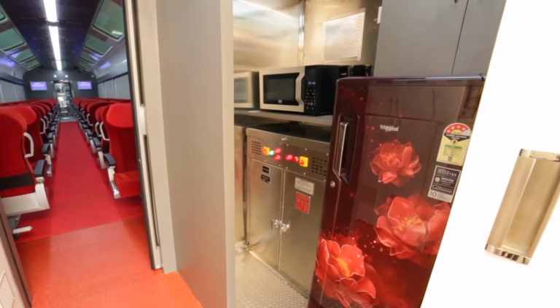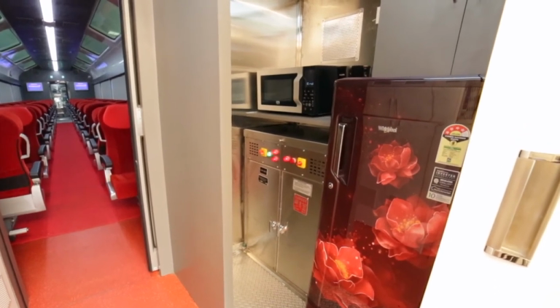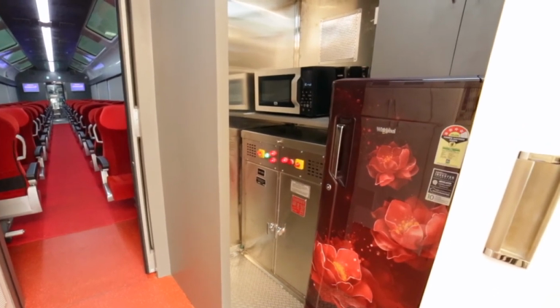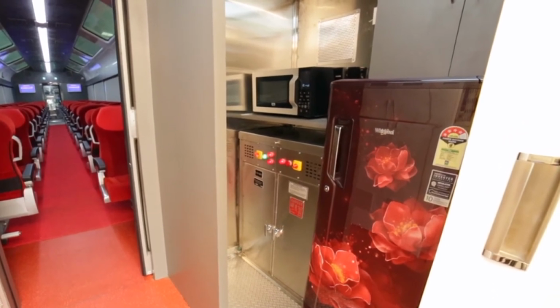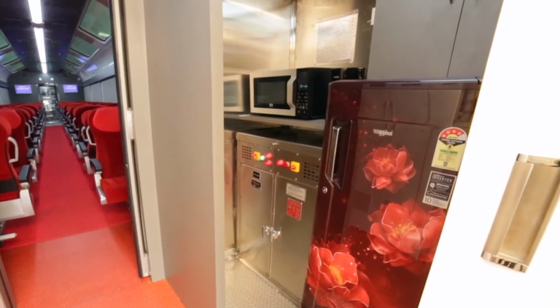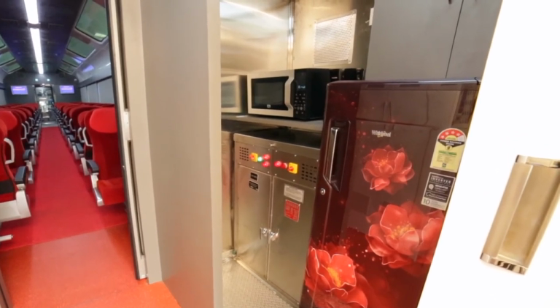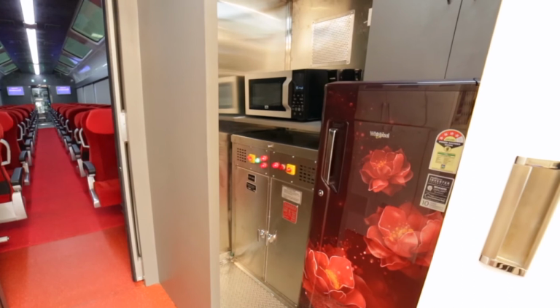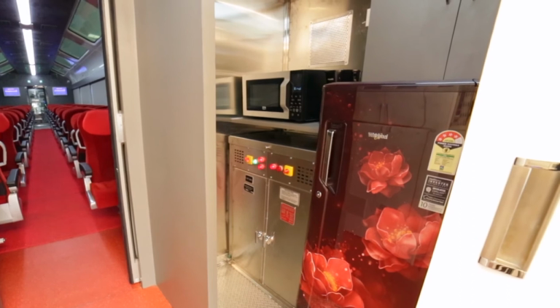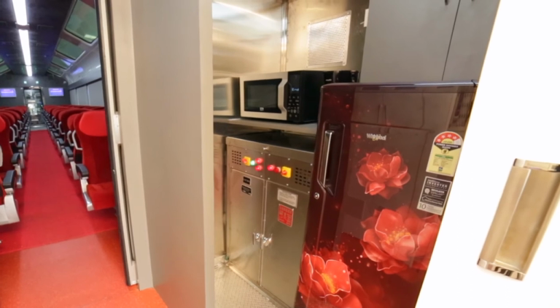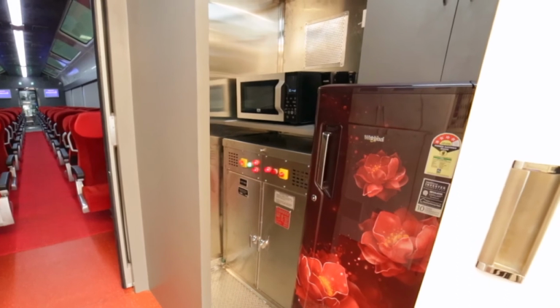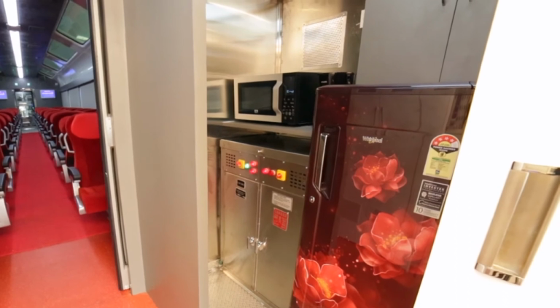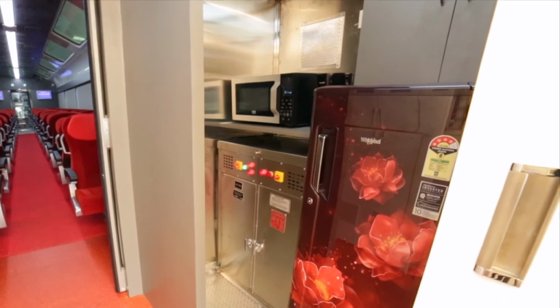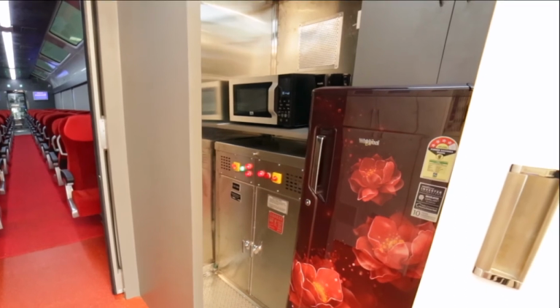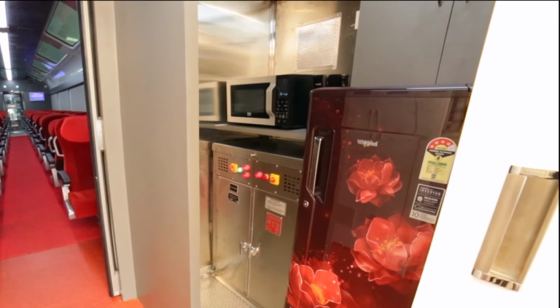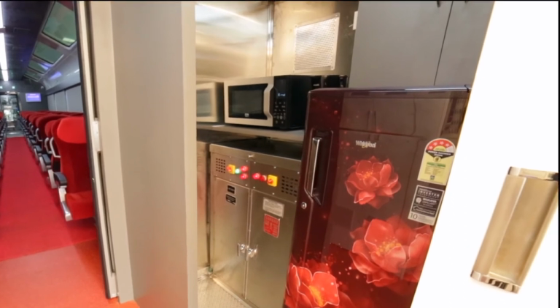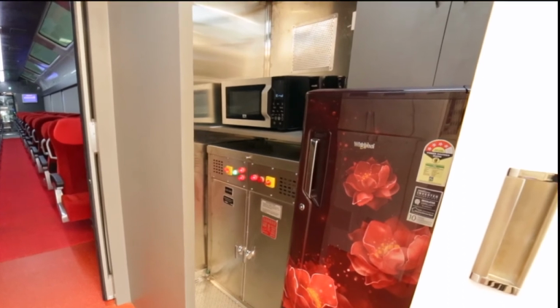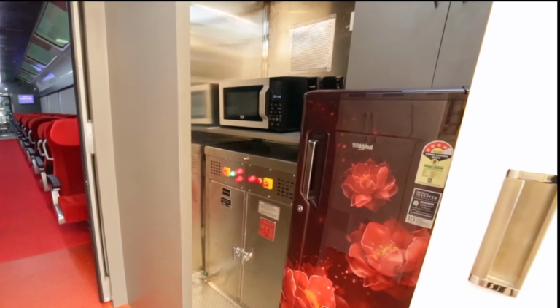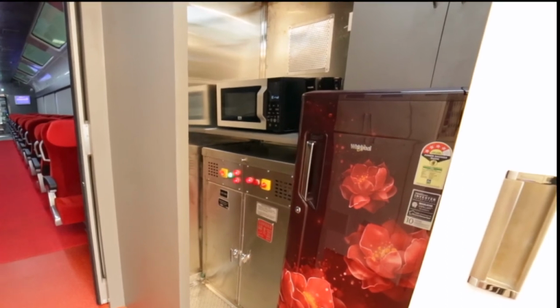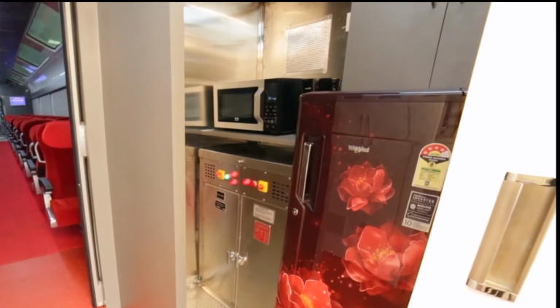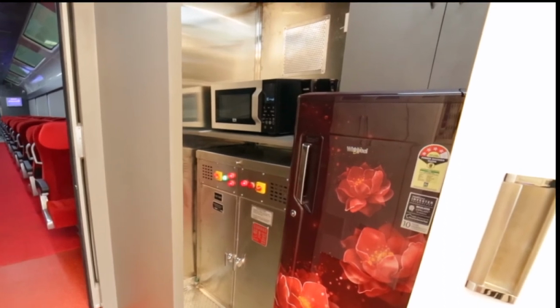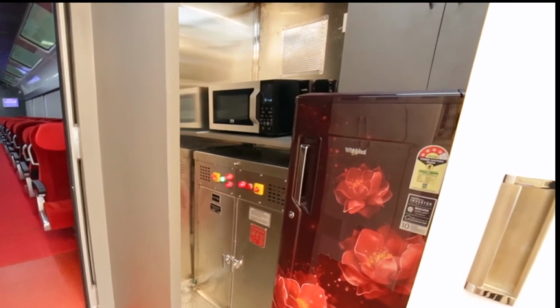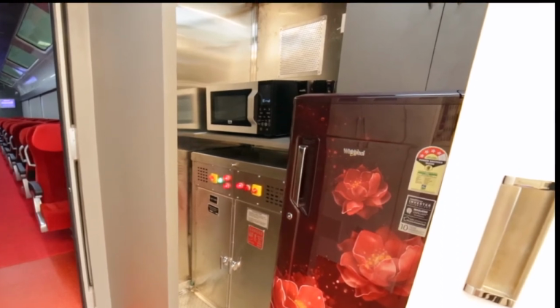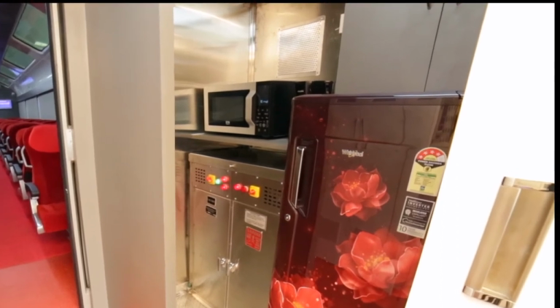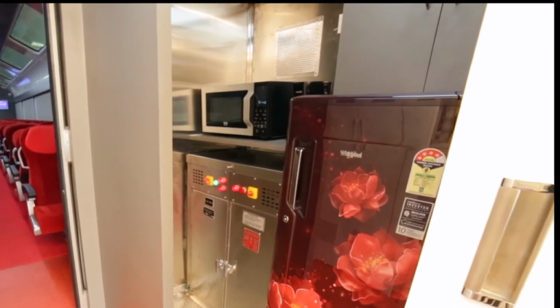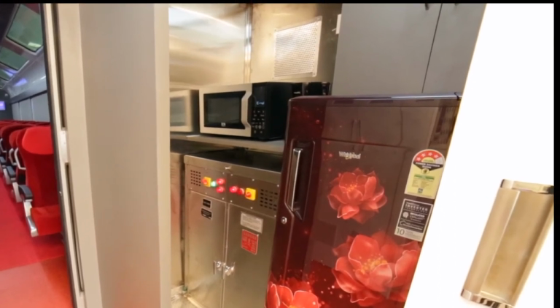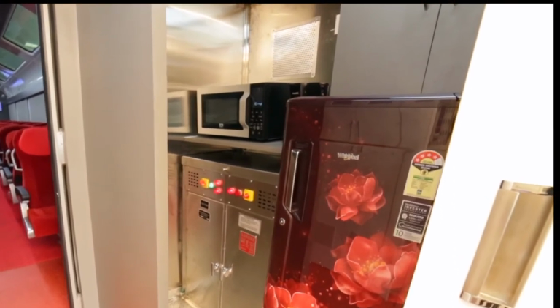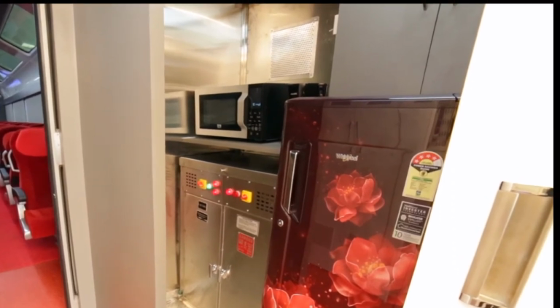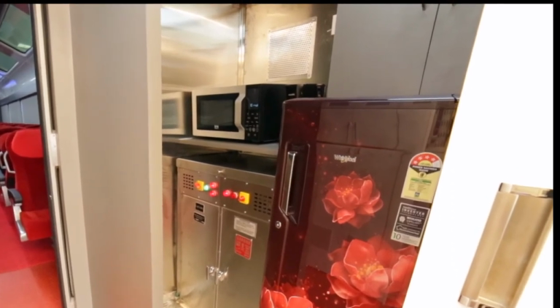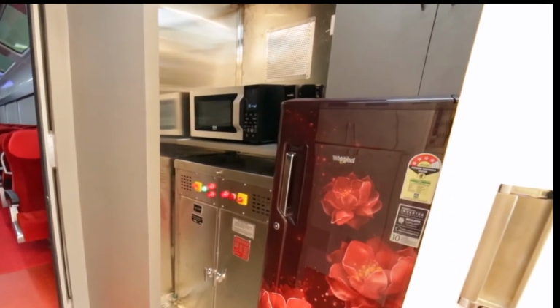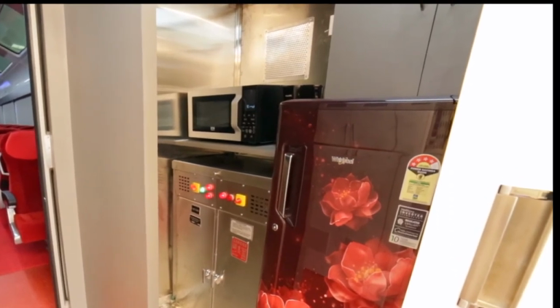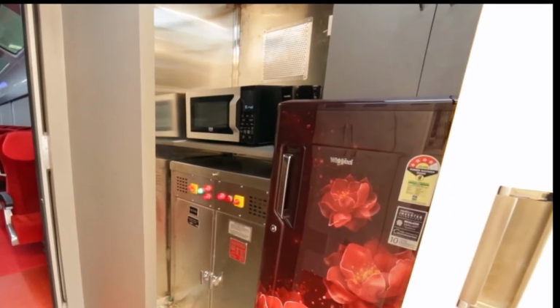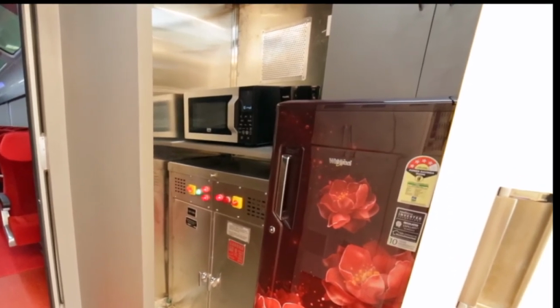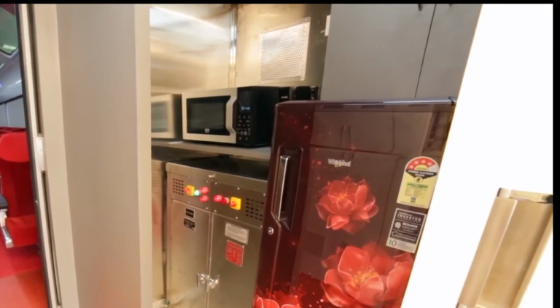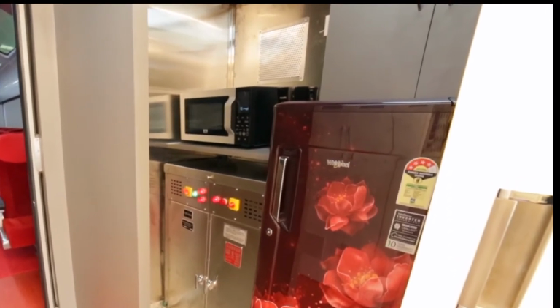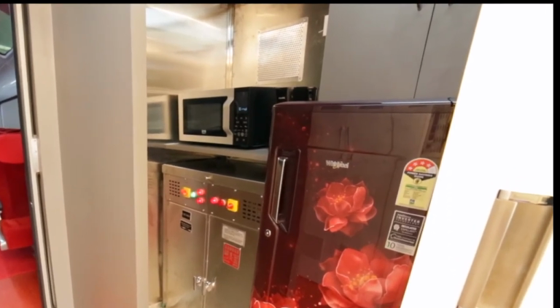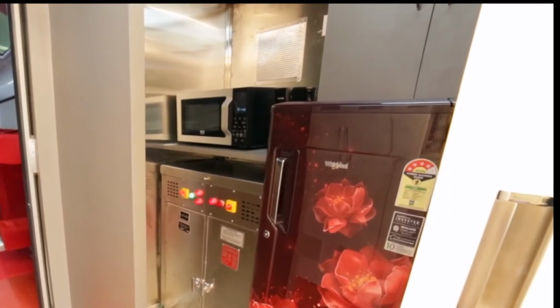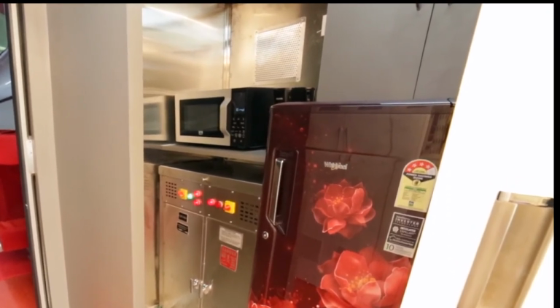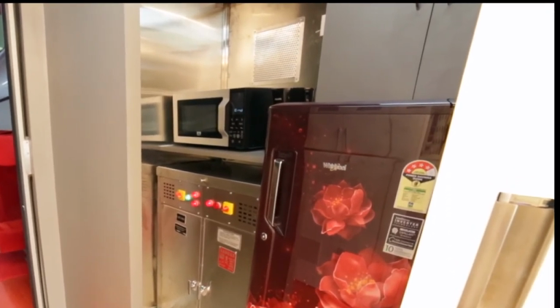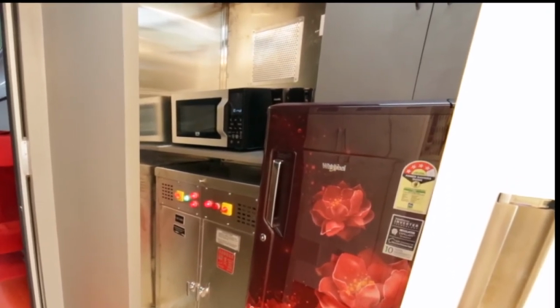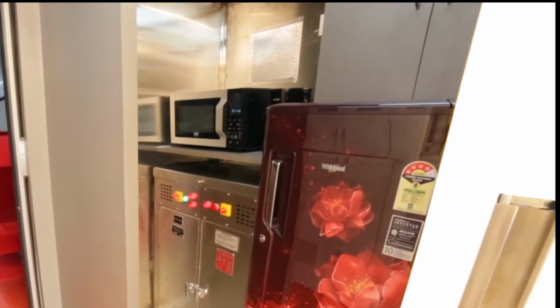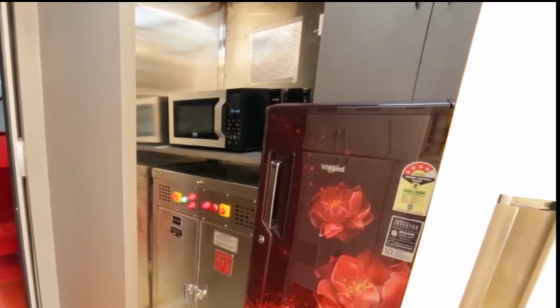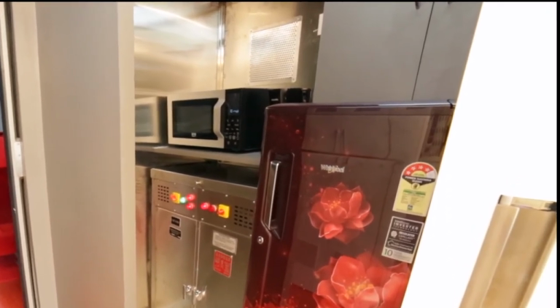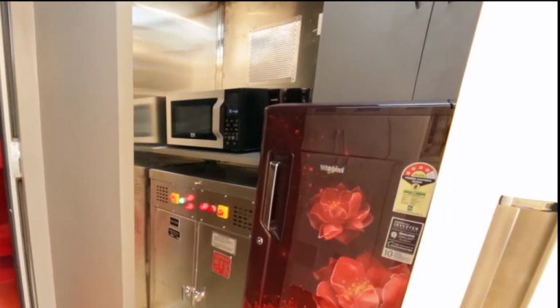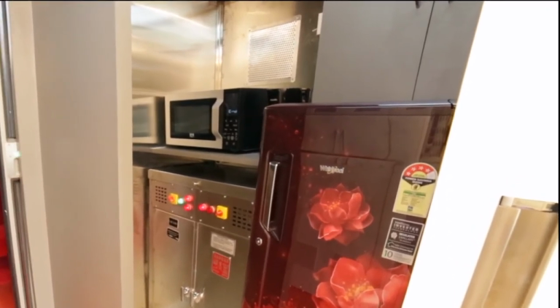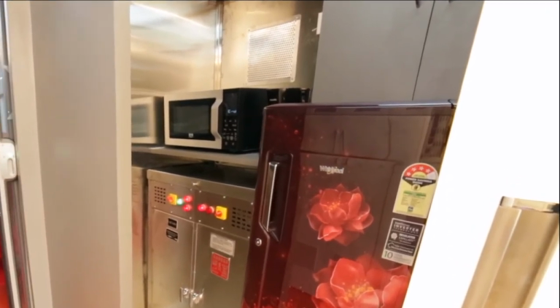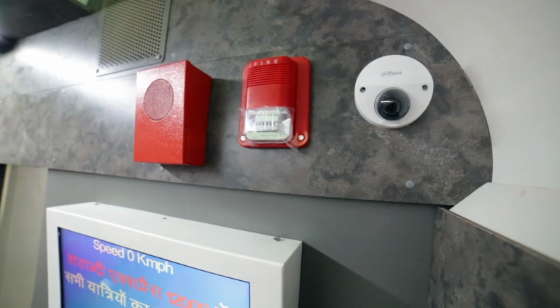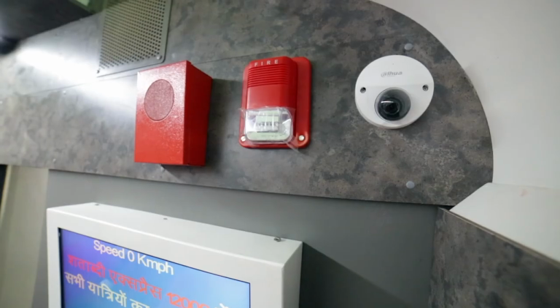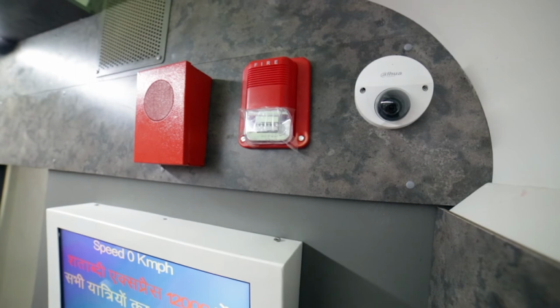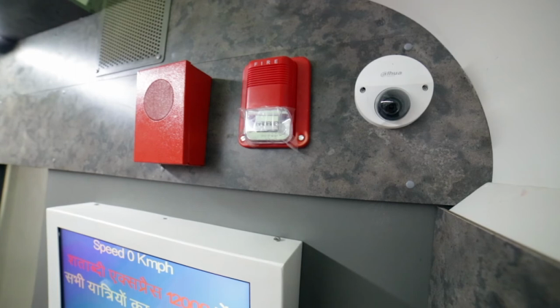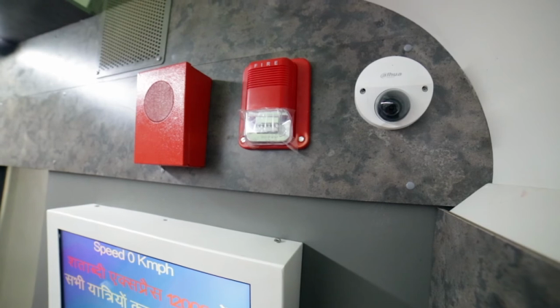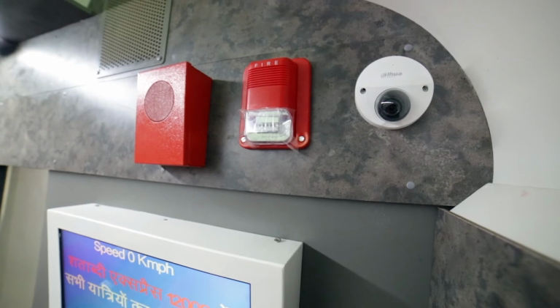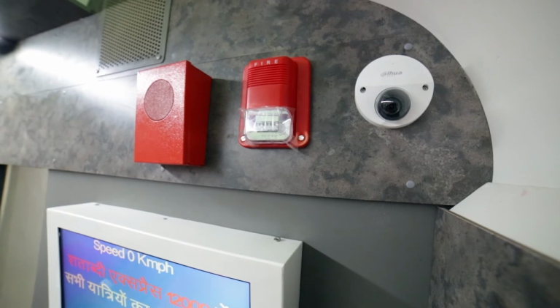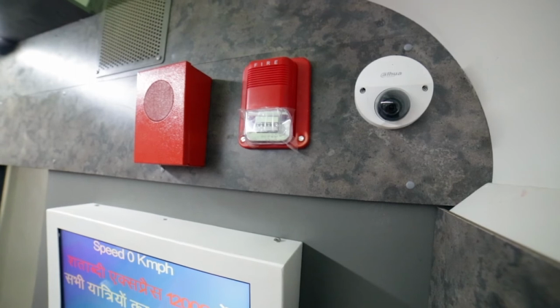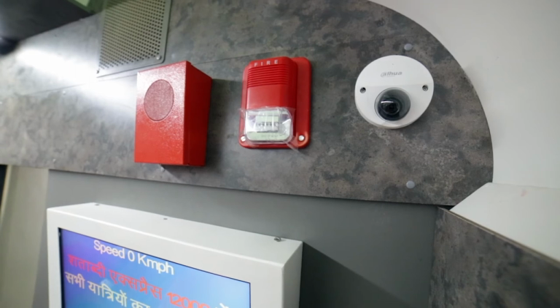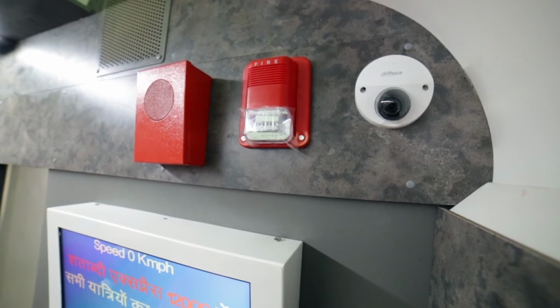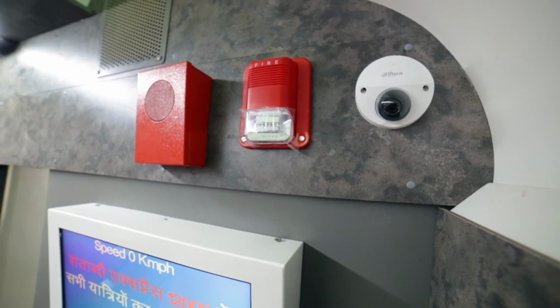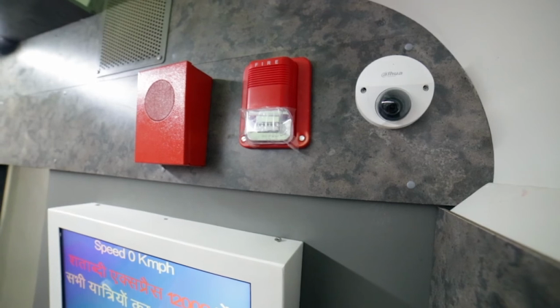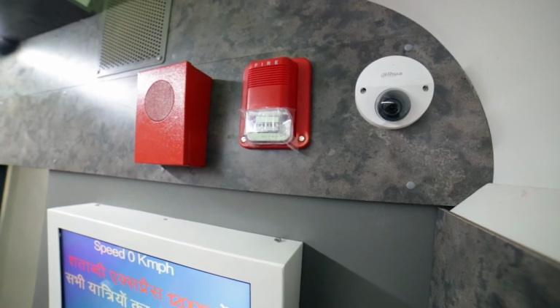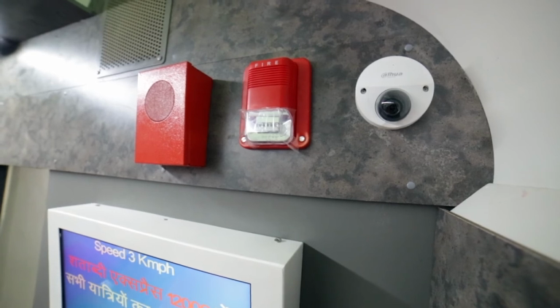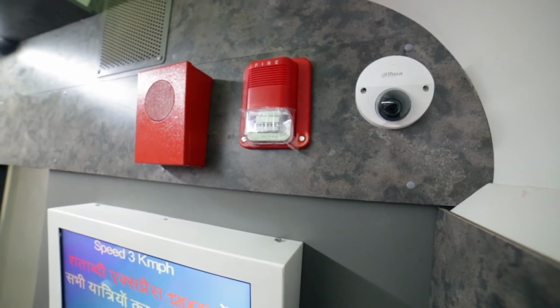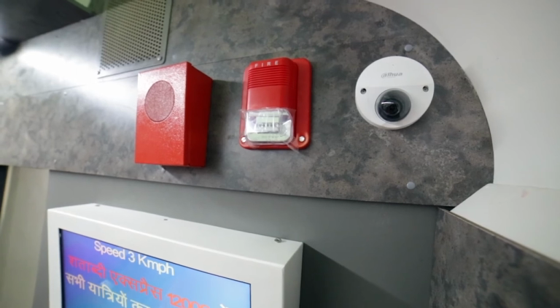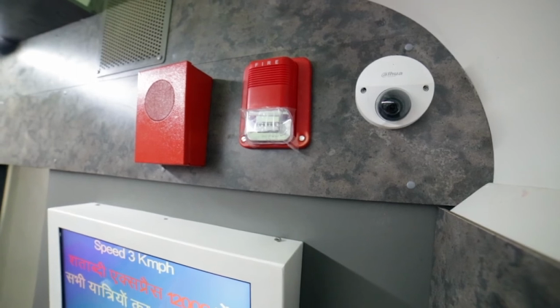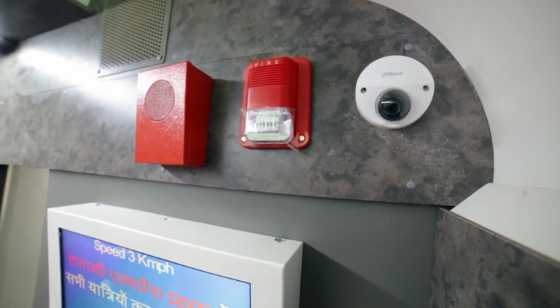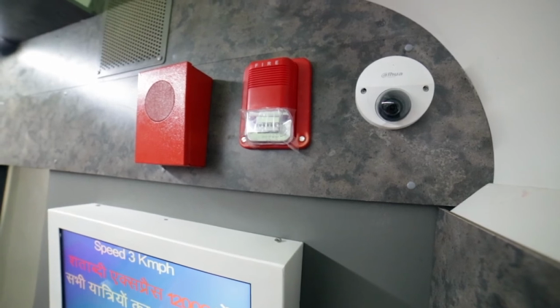The service area consists of a microwave oven, coffee maker, bottle cooler, and refrigerator. CCTV system for surveillance.